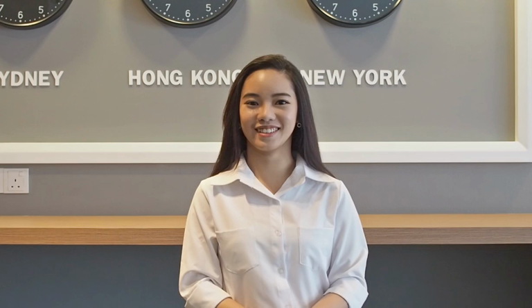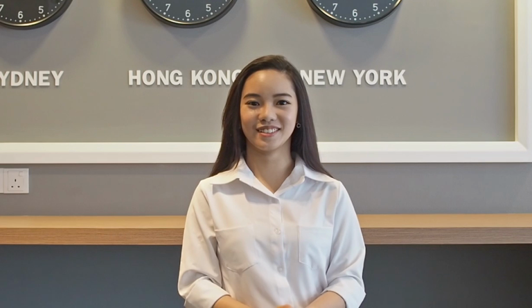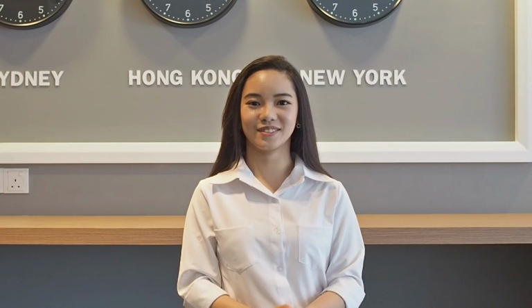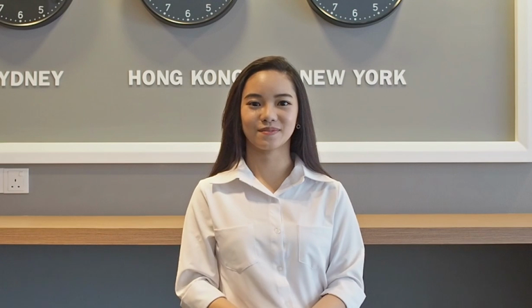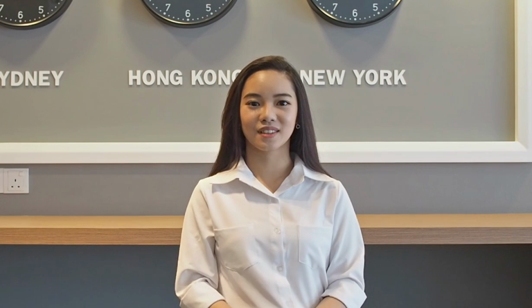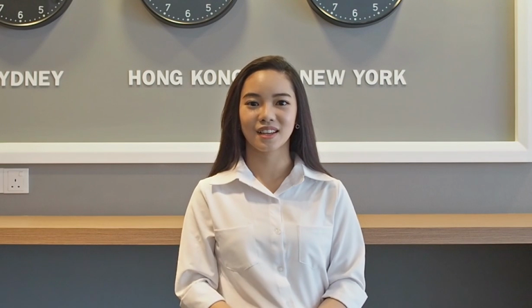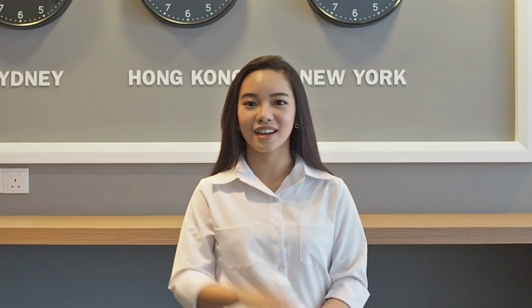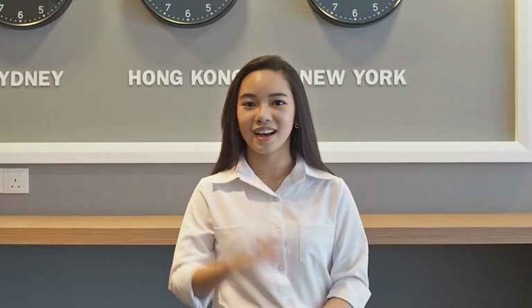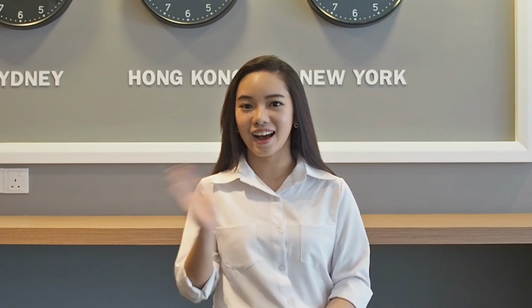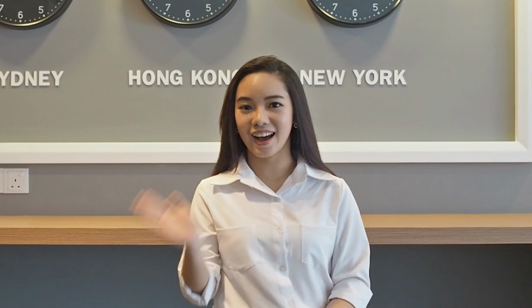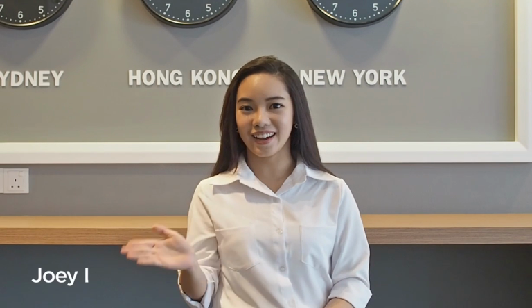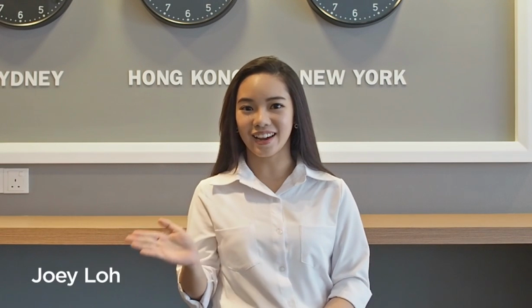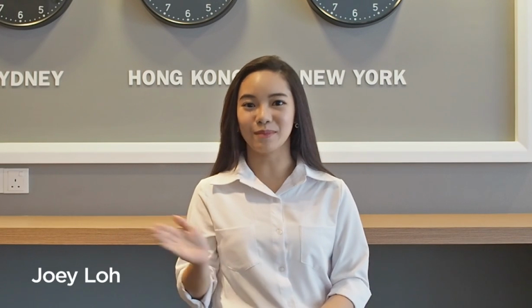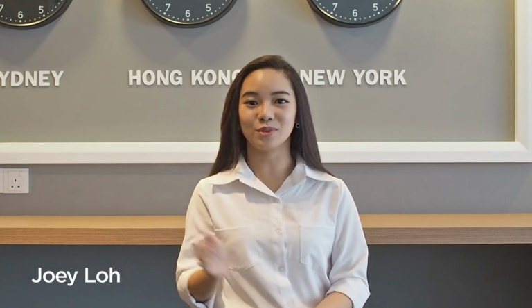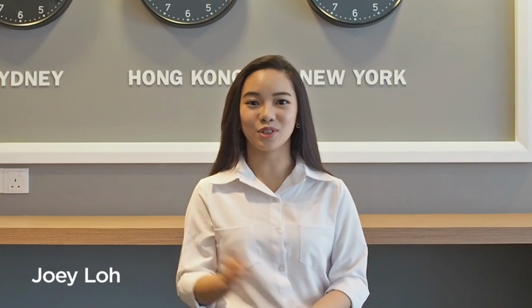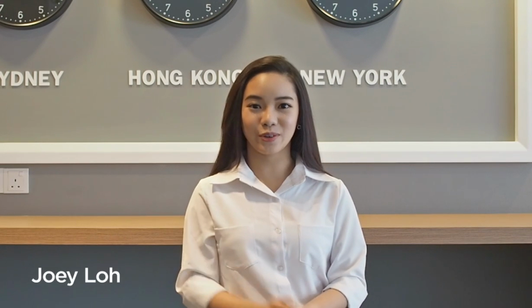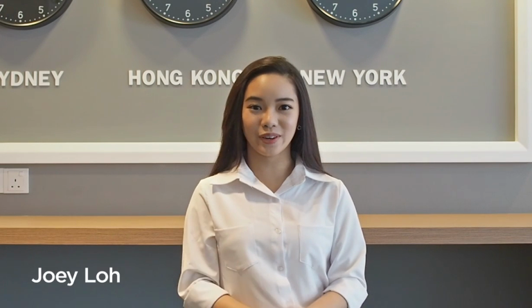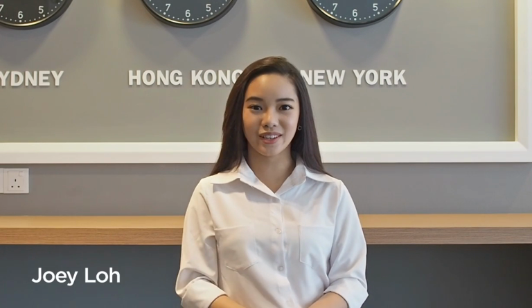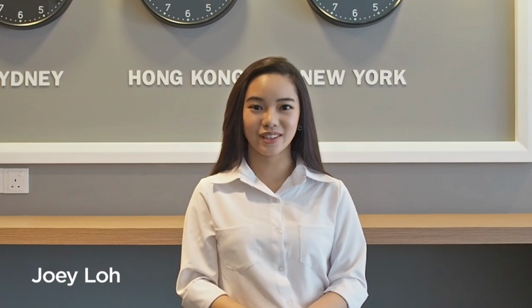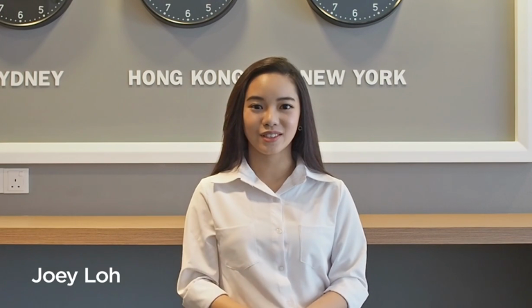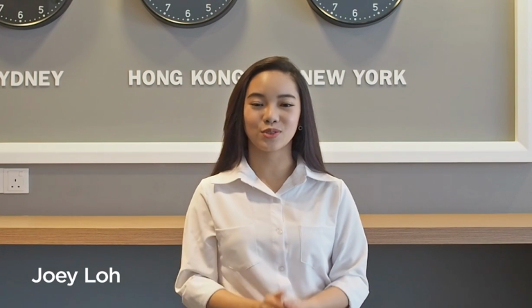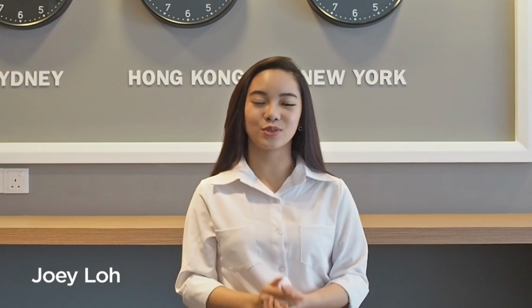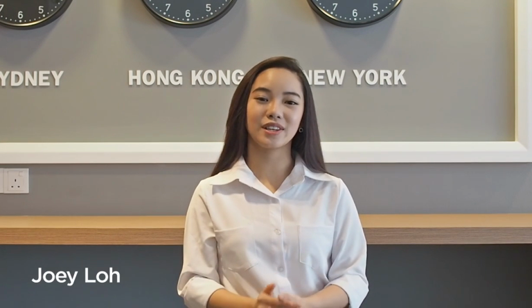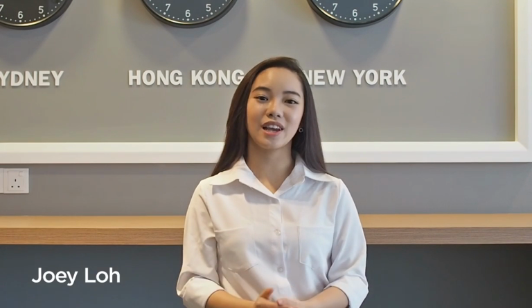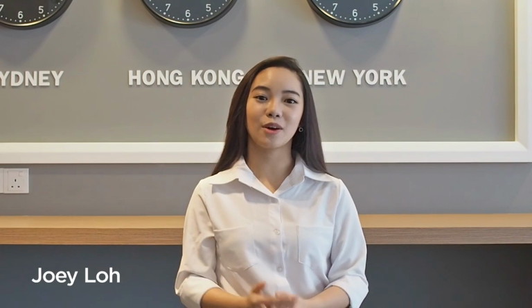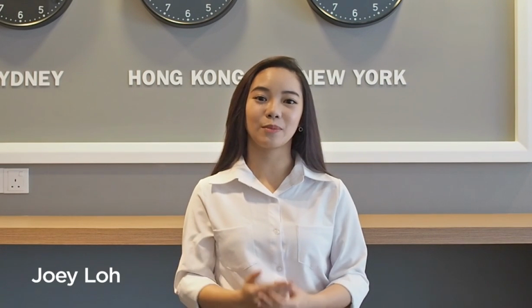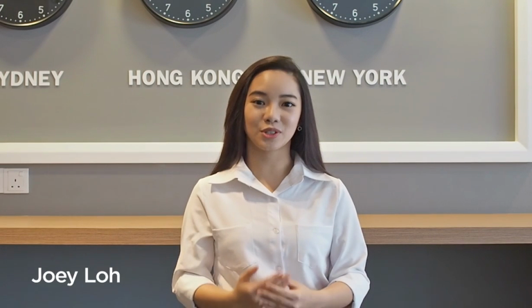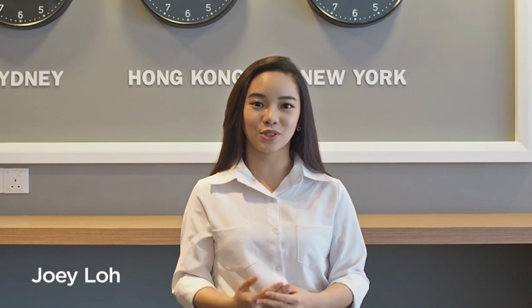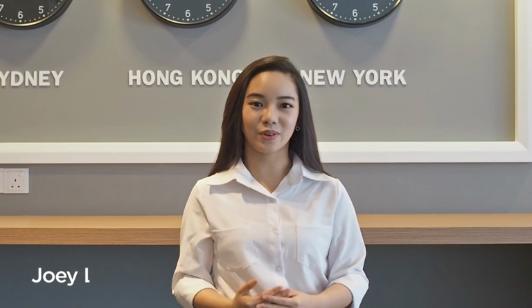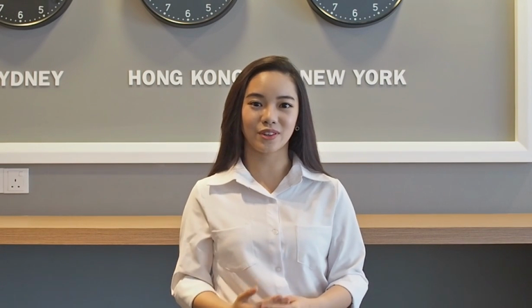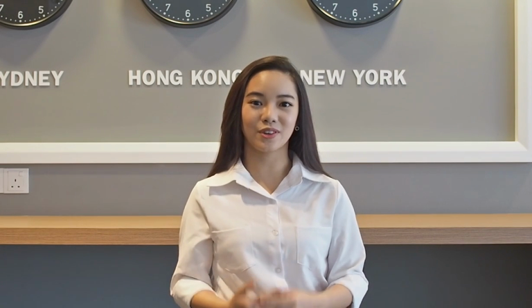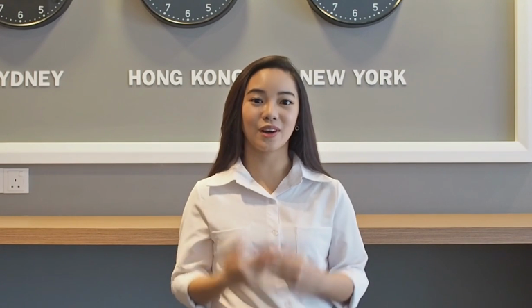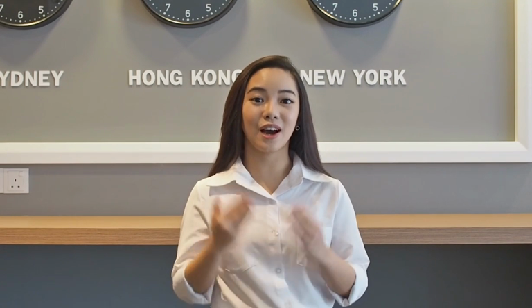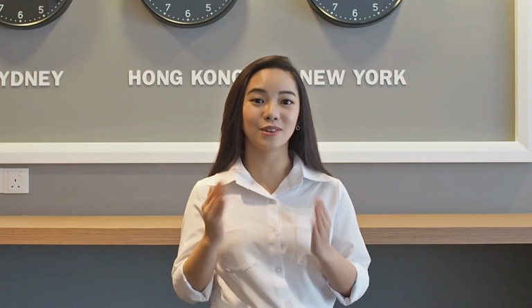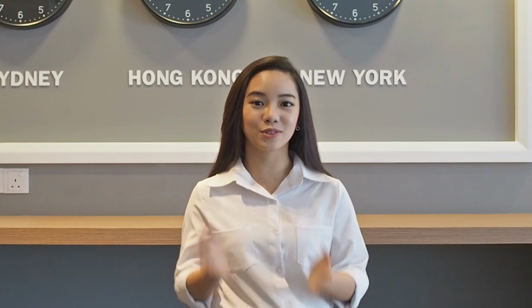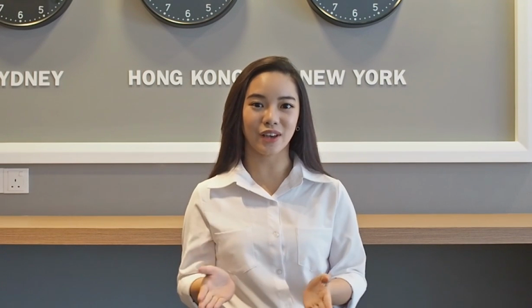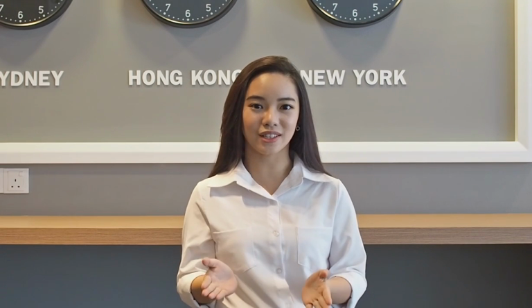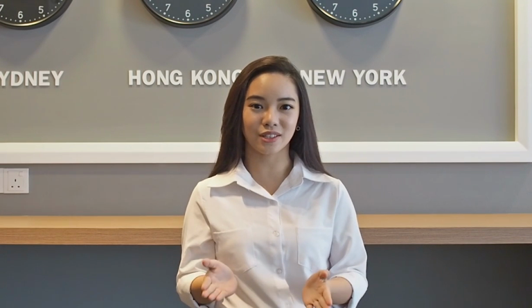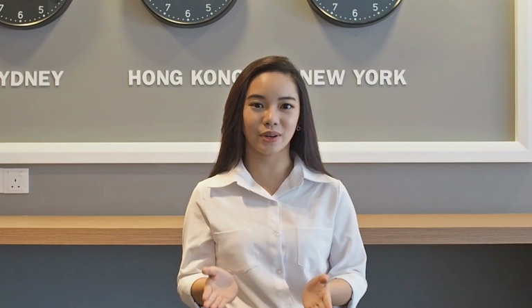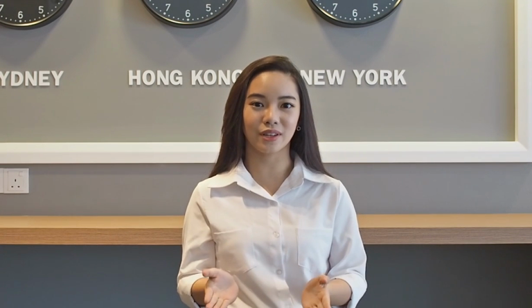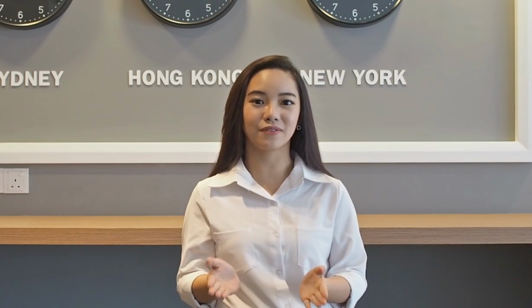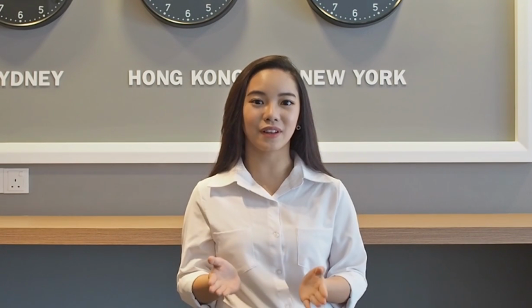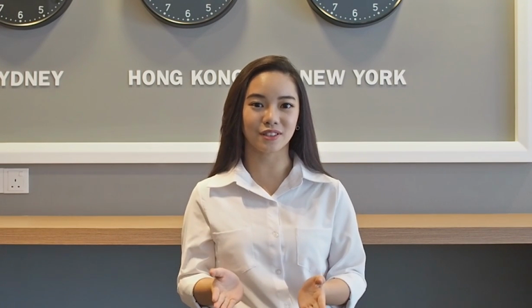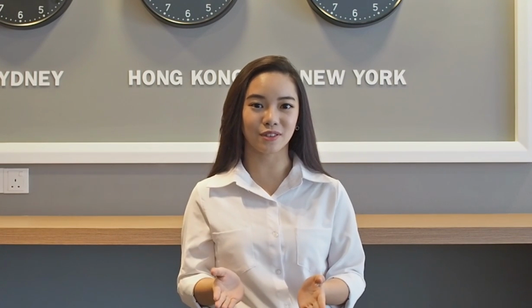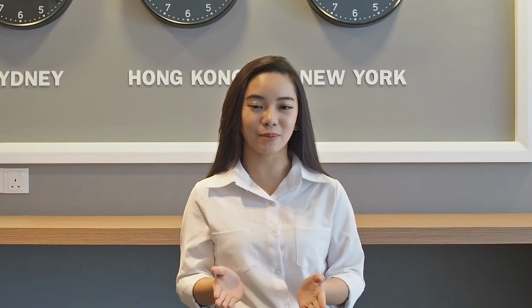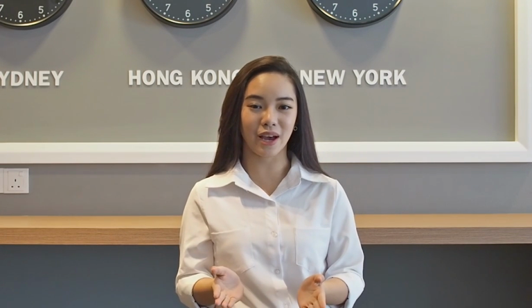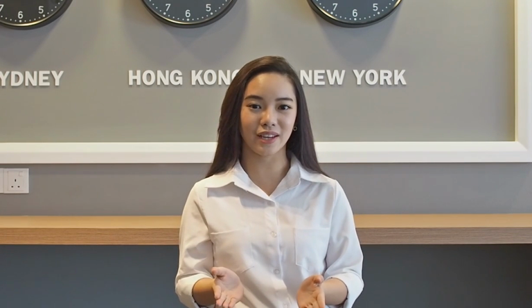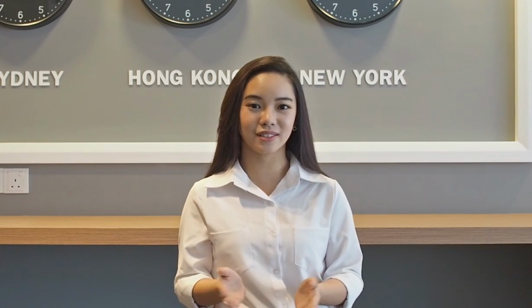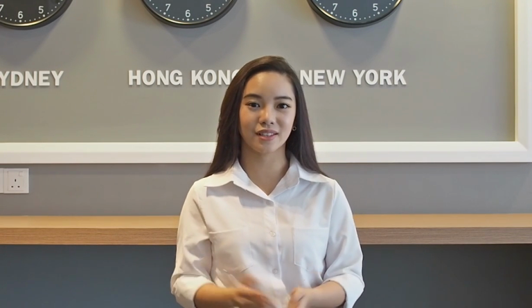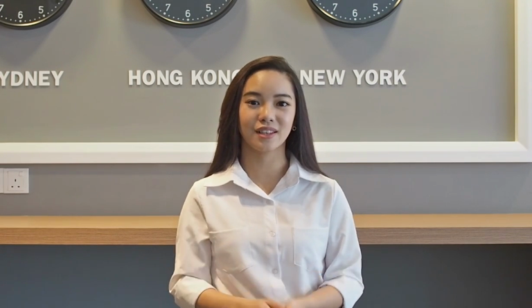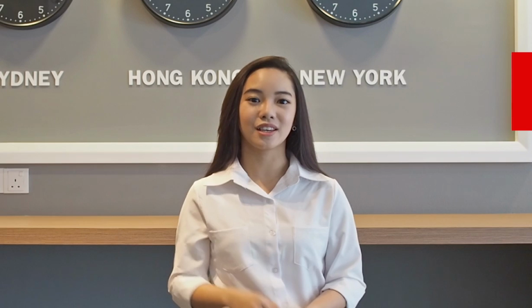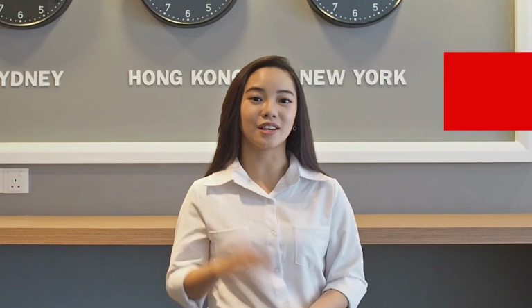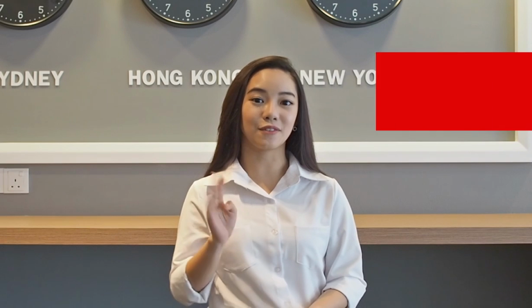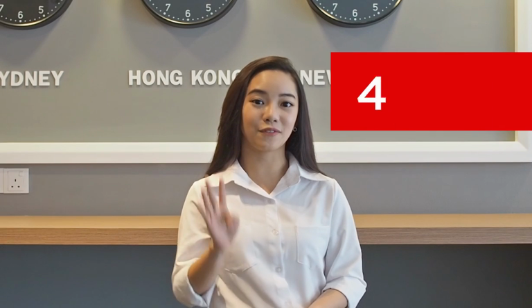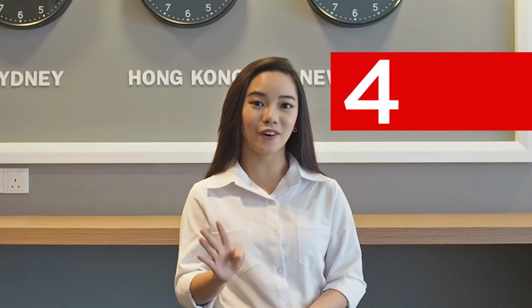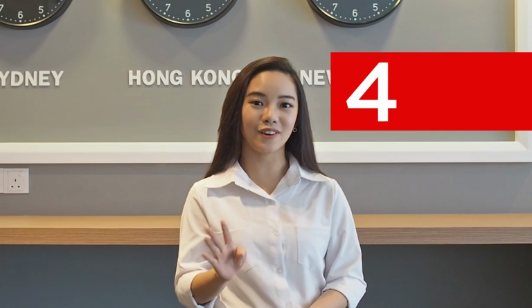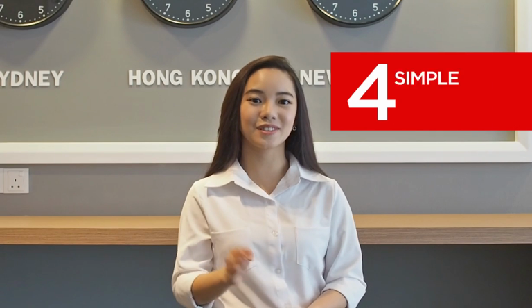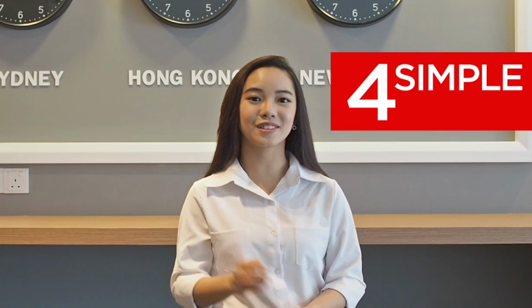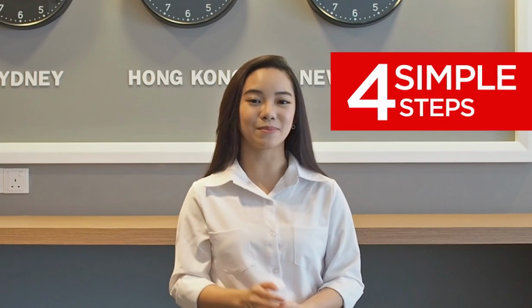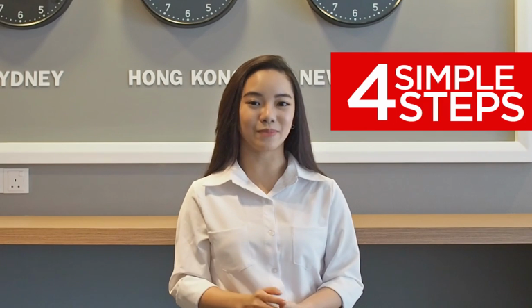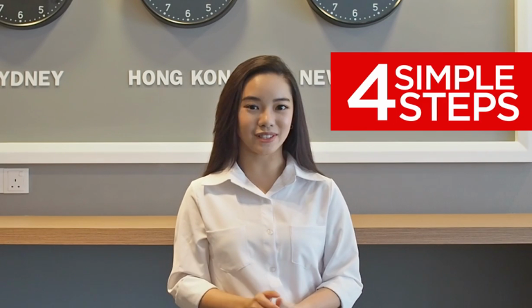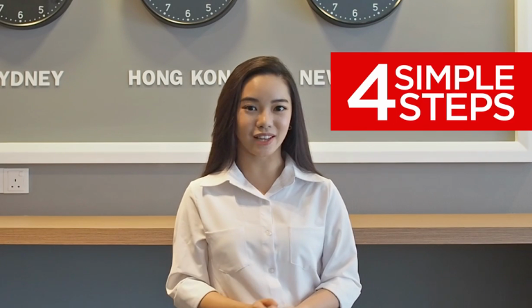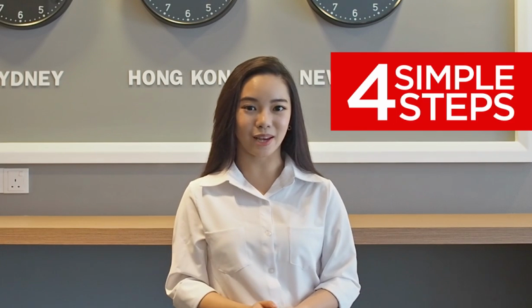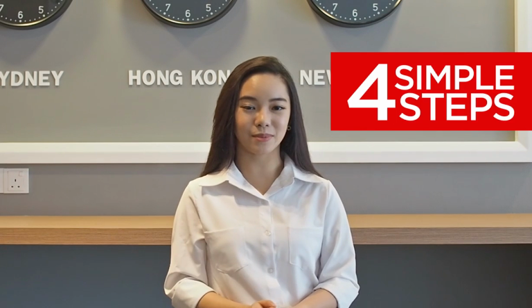Hi, I'm Joey. Today I'll be showing you how to activate Flexium X in four simple steps.